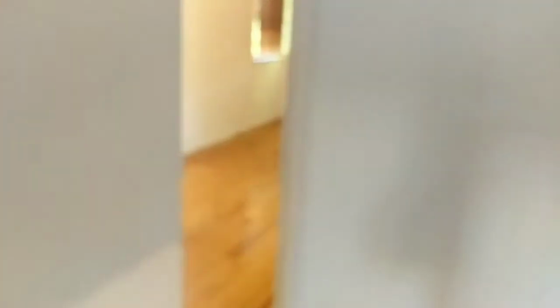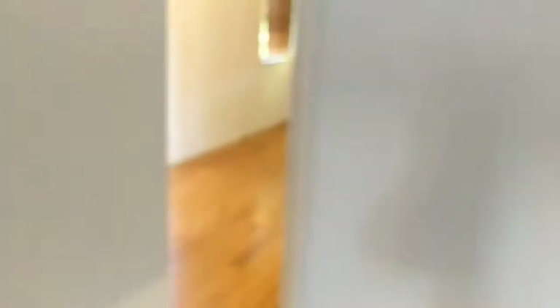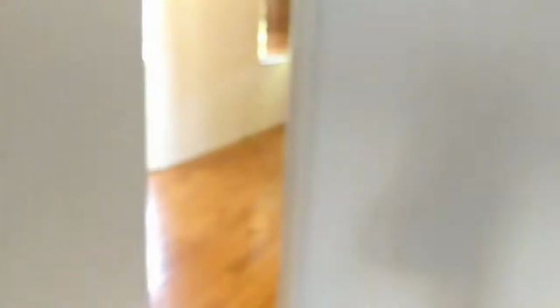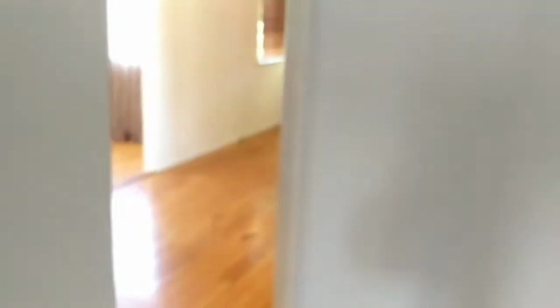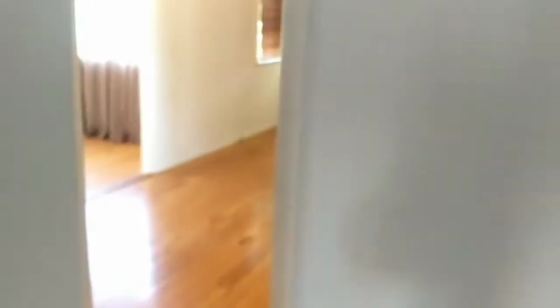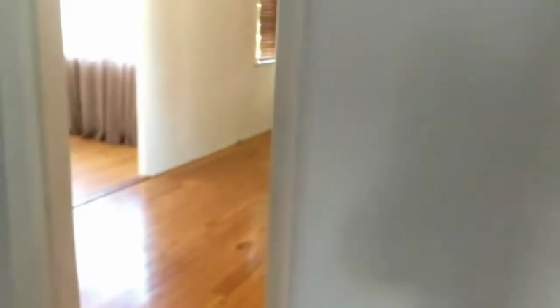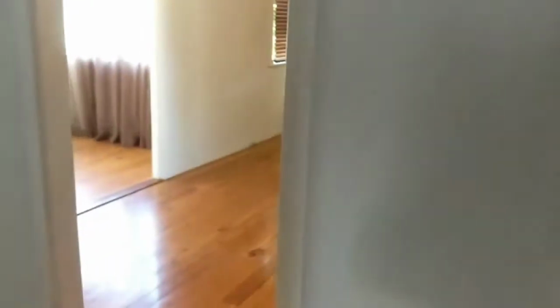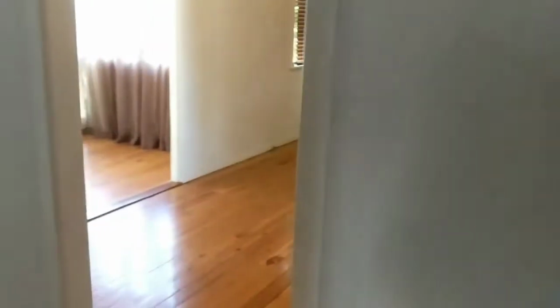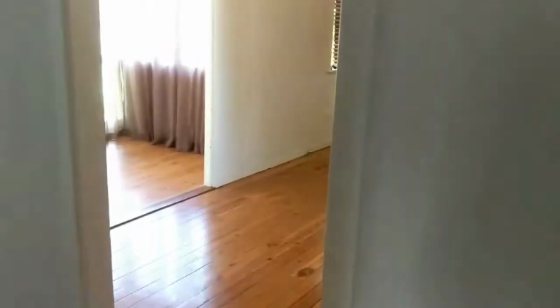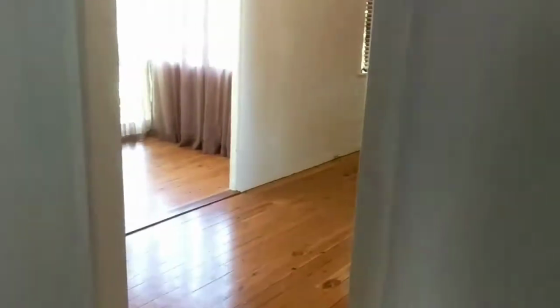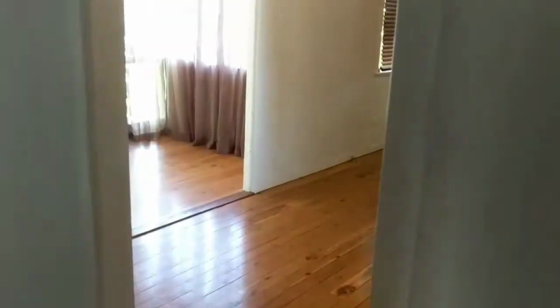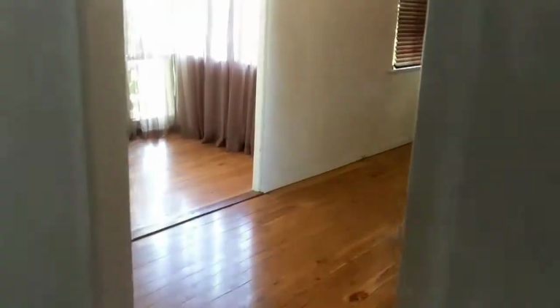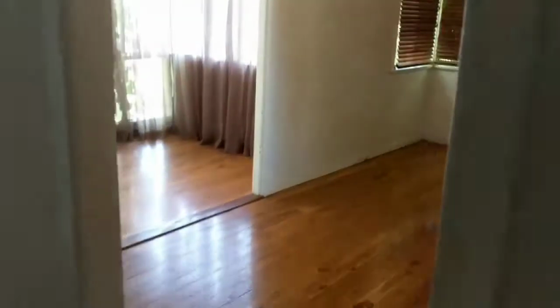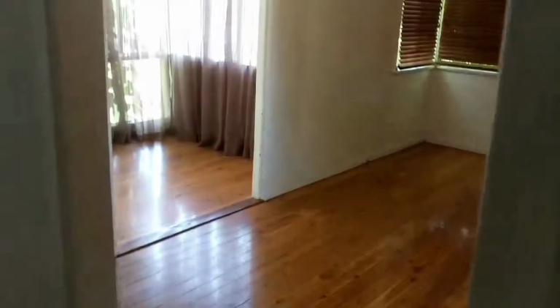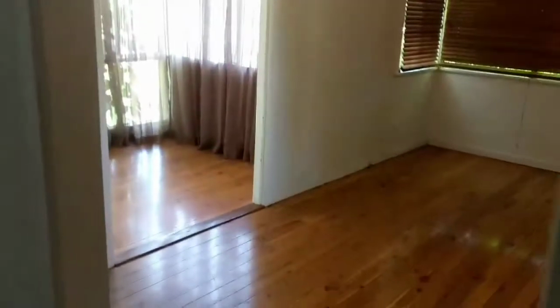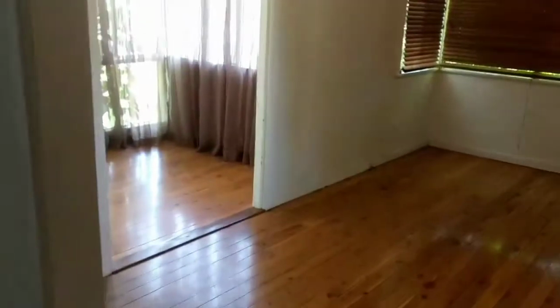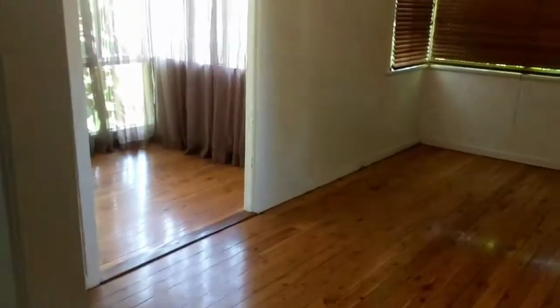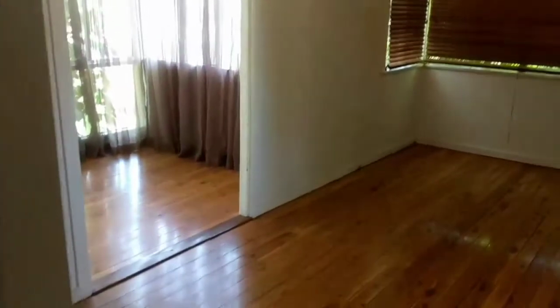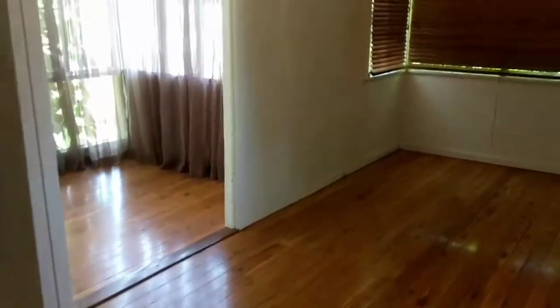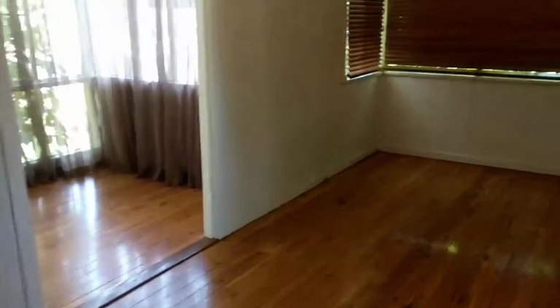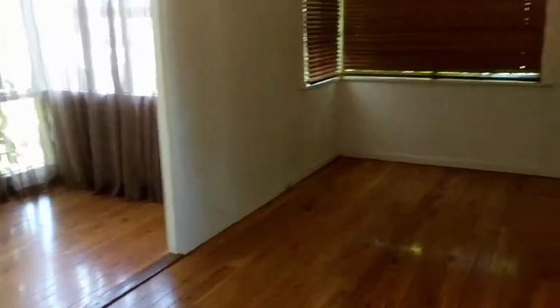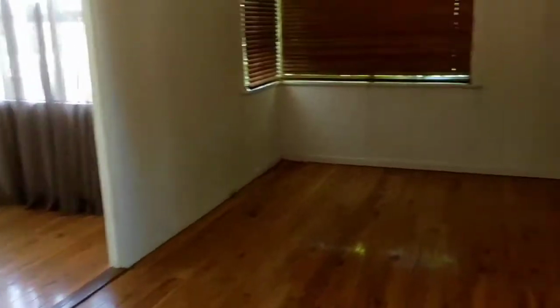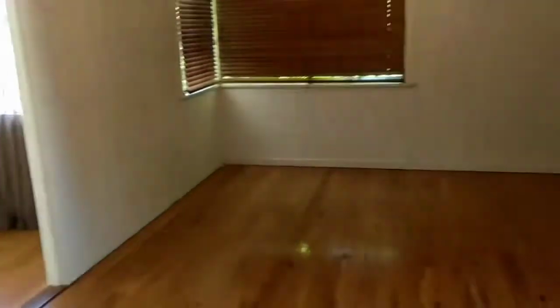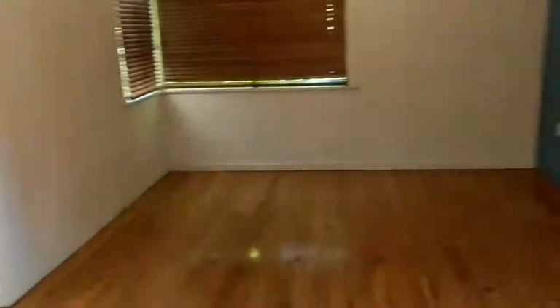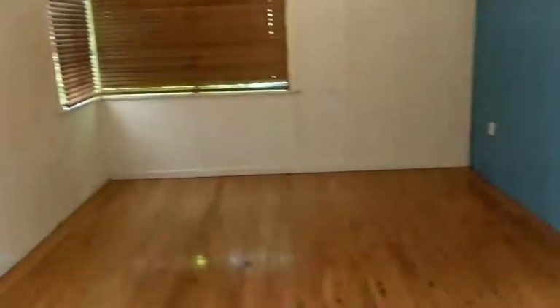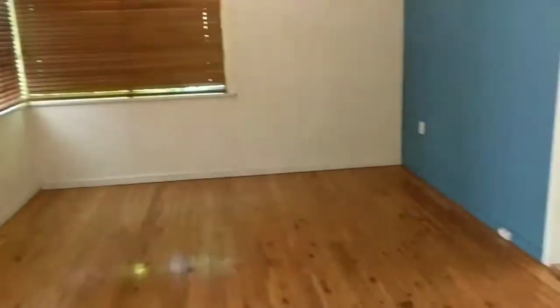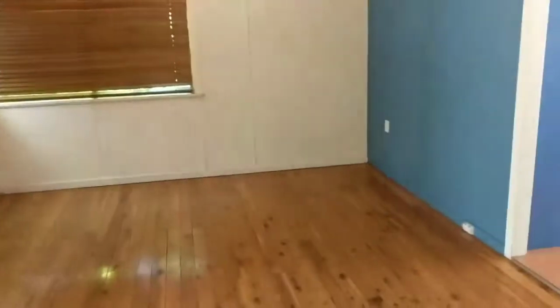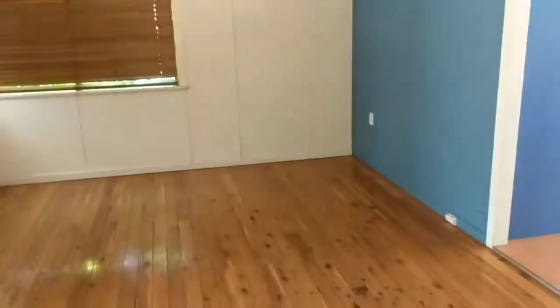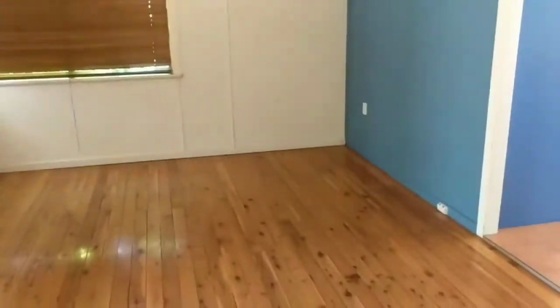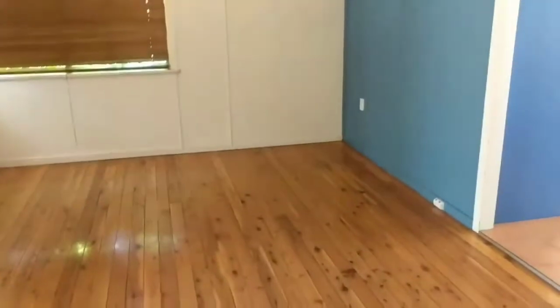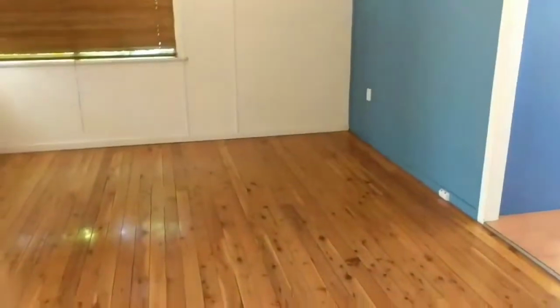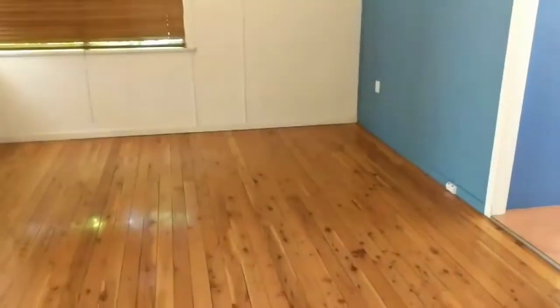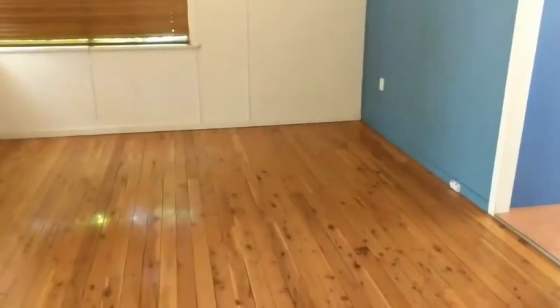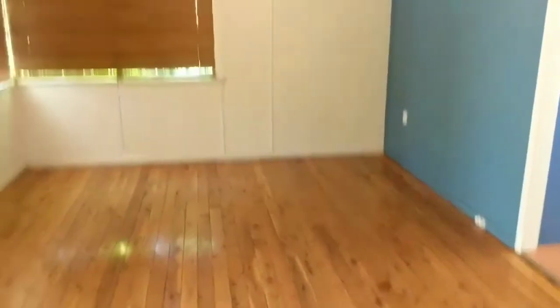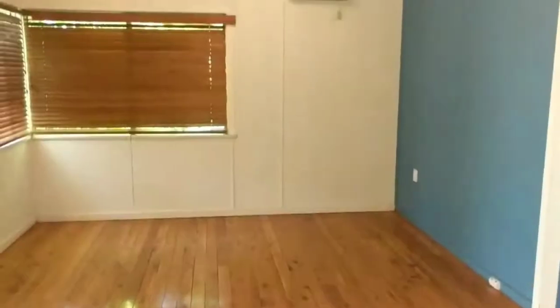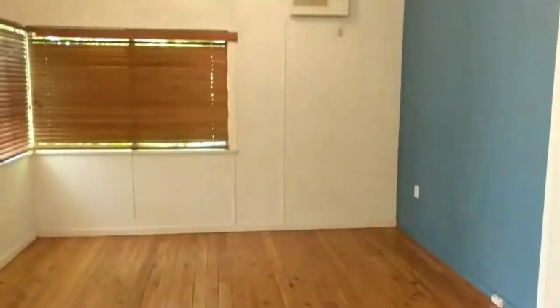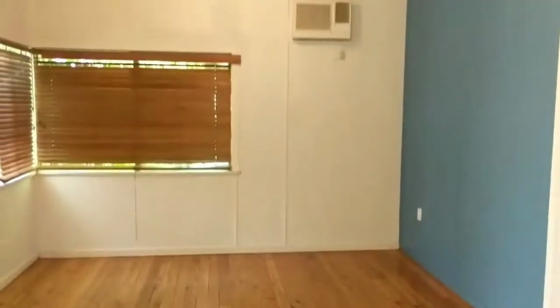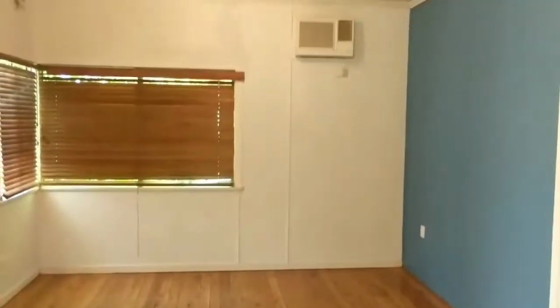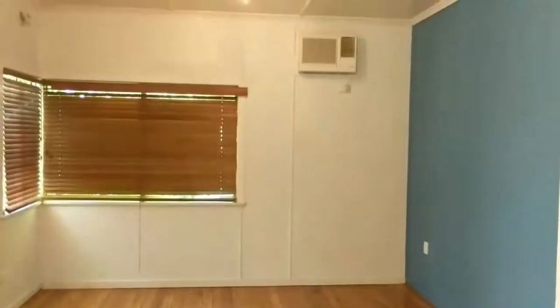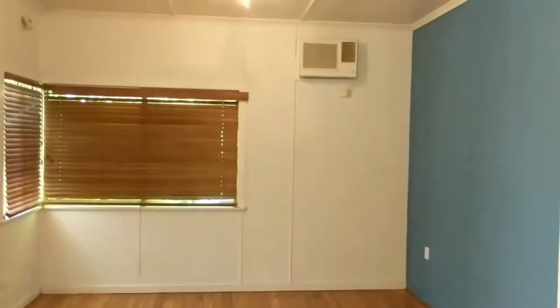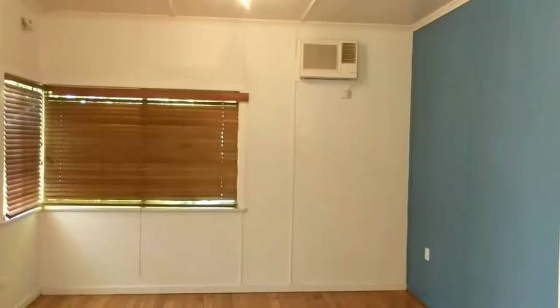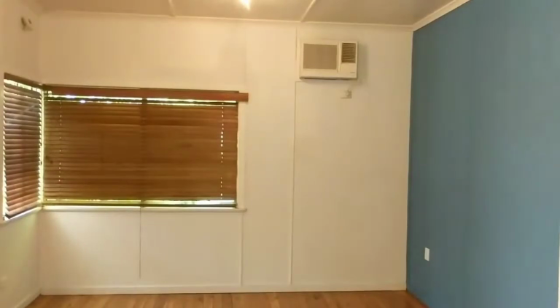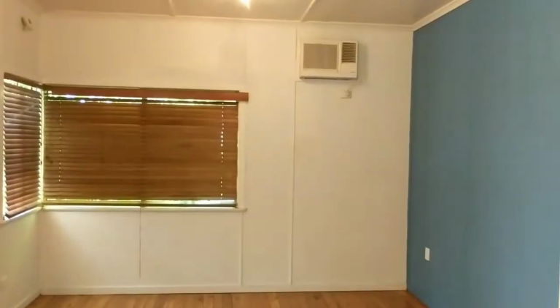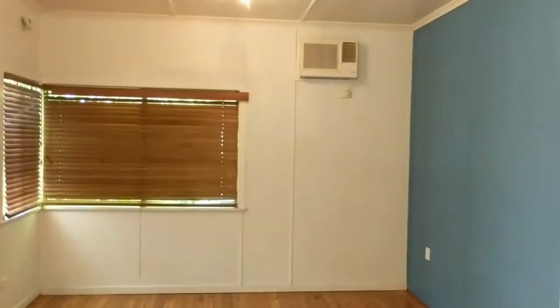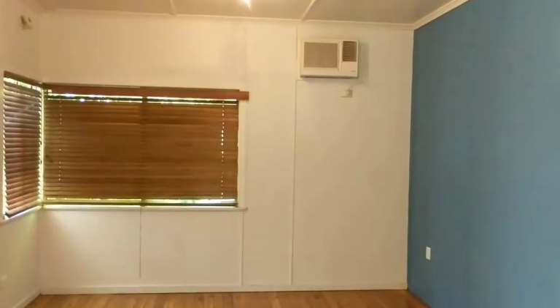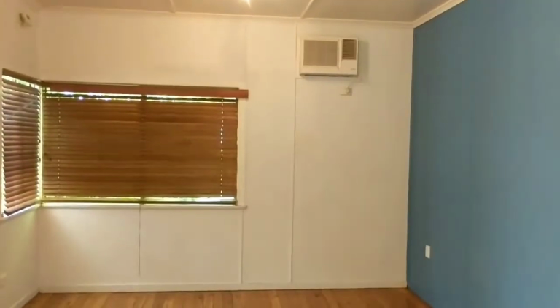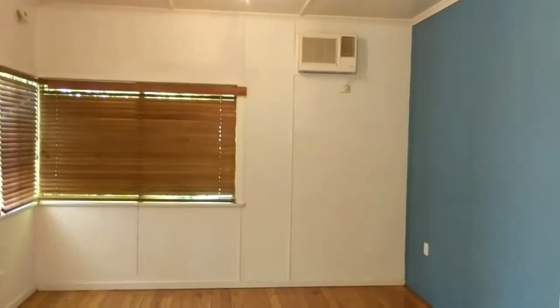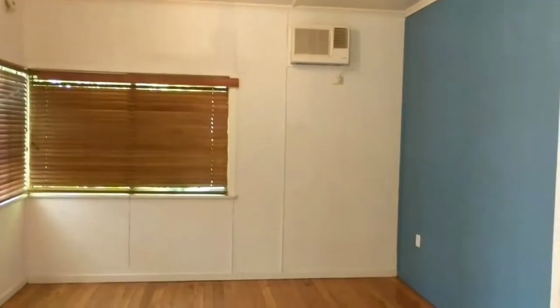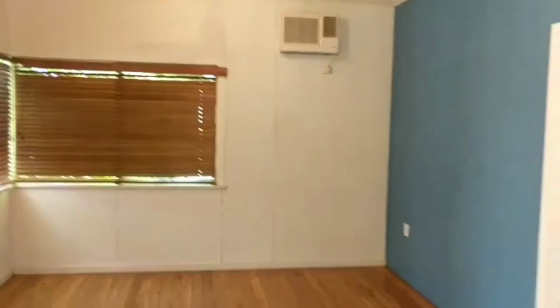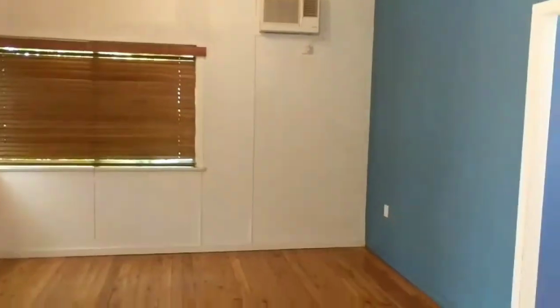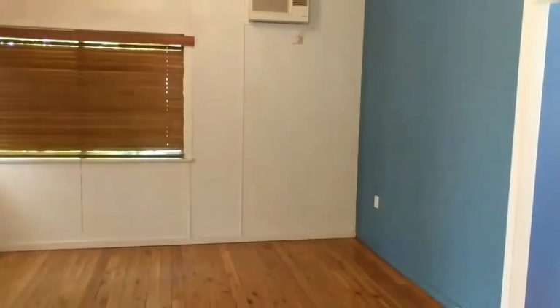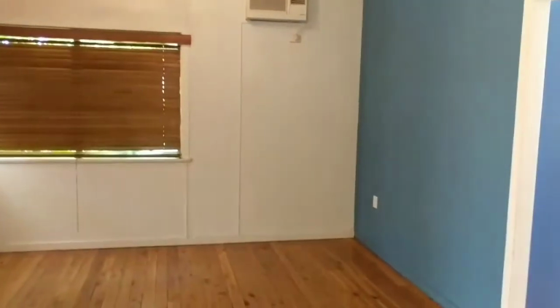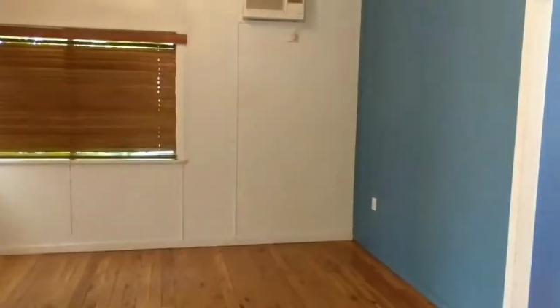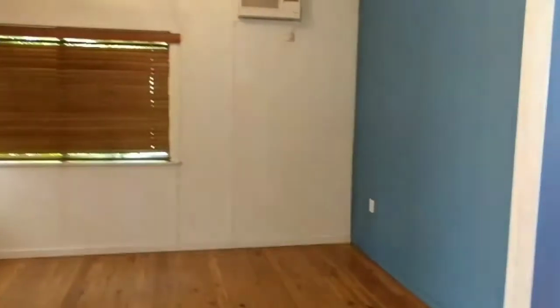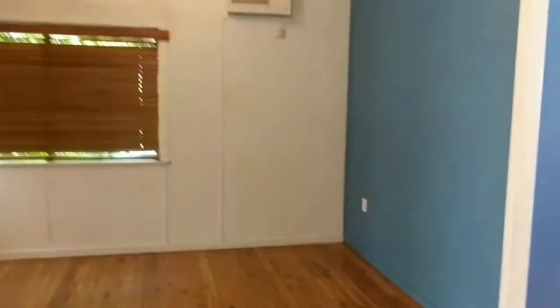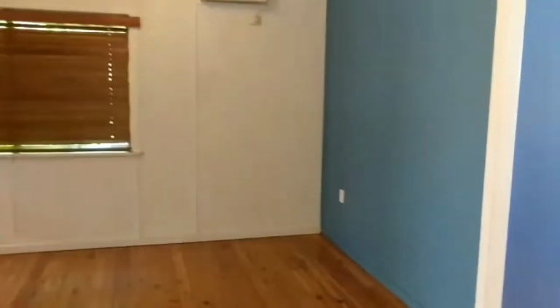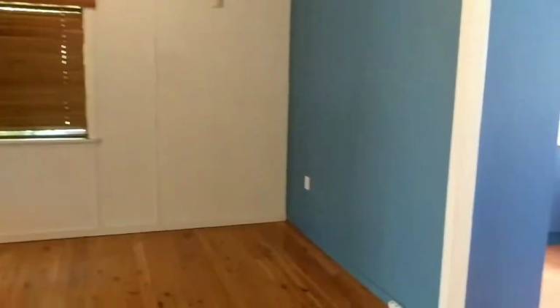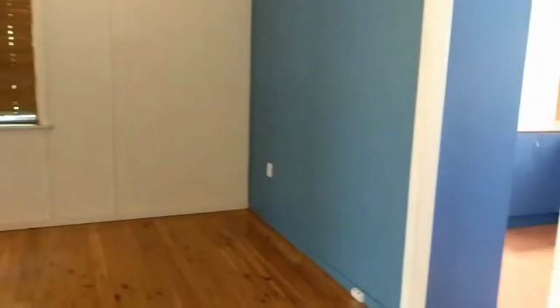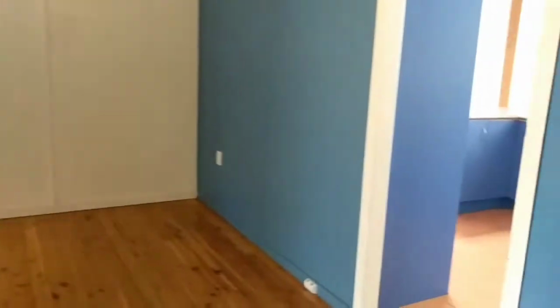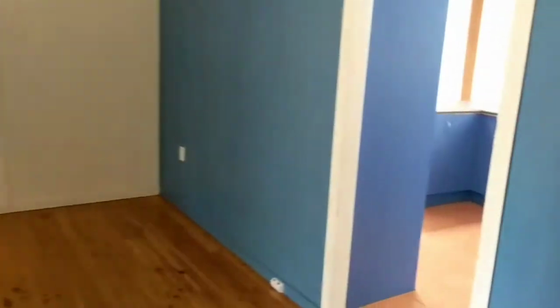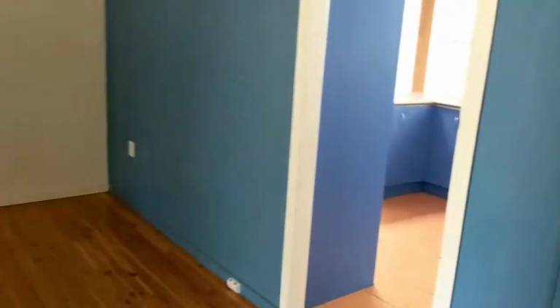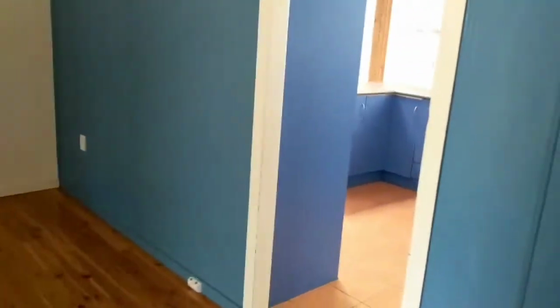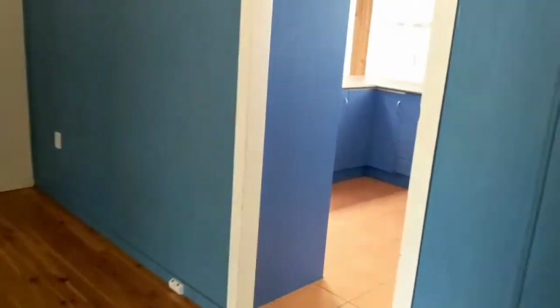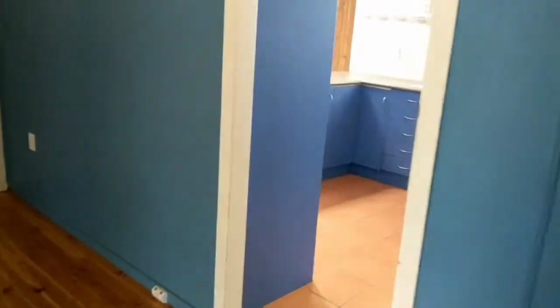Come through here to the lounge room. Now this place has got two living areas. This is your main living area, and it's got the aircon up there as well.